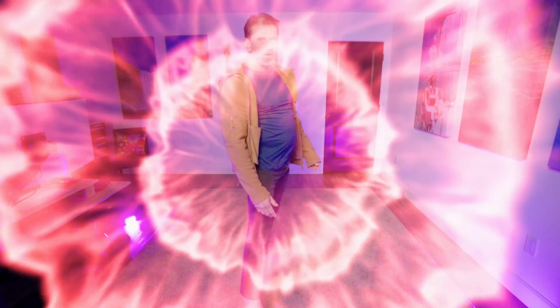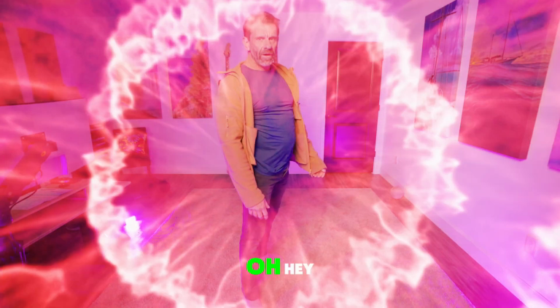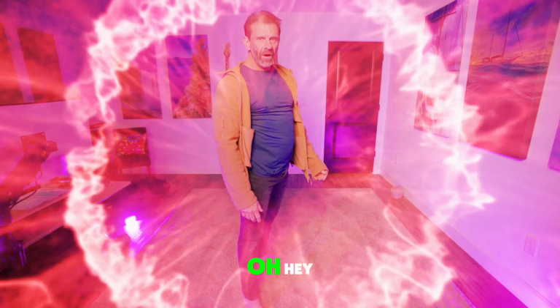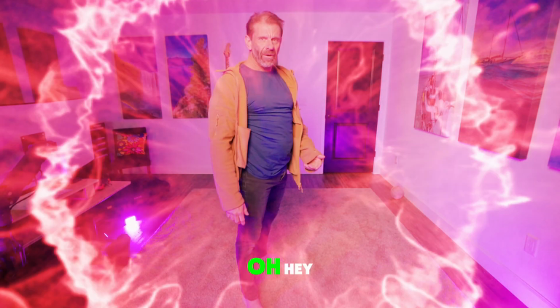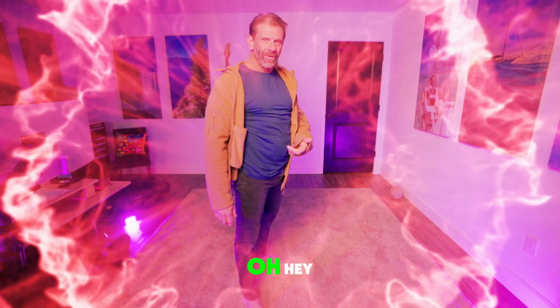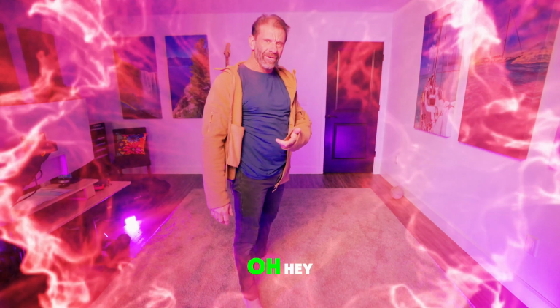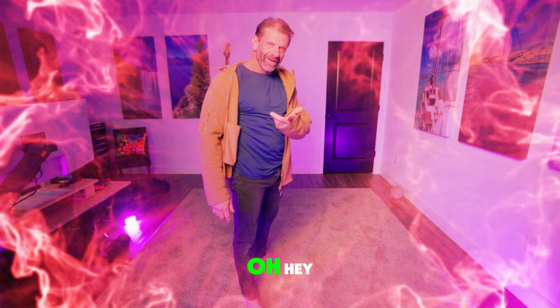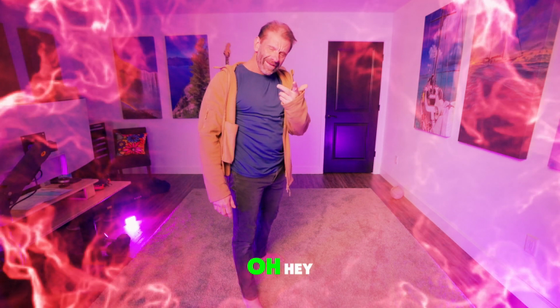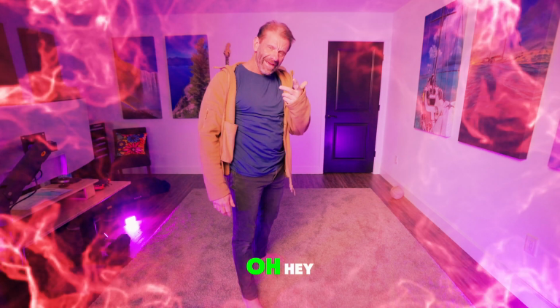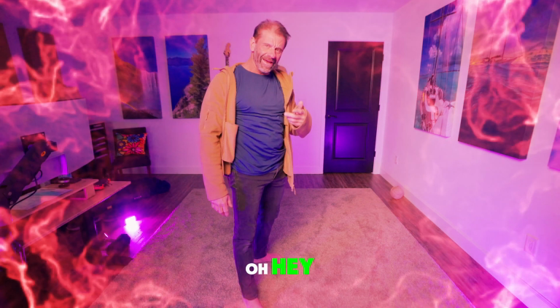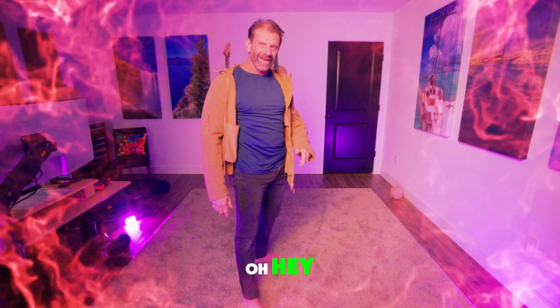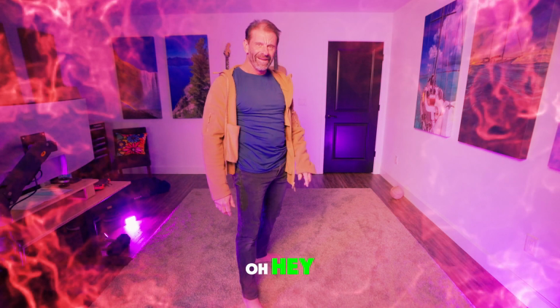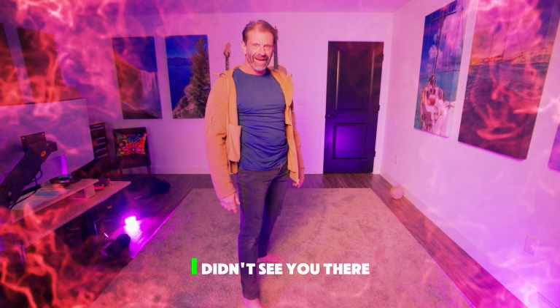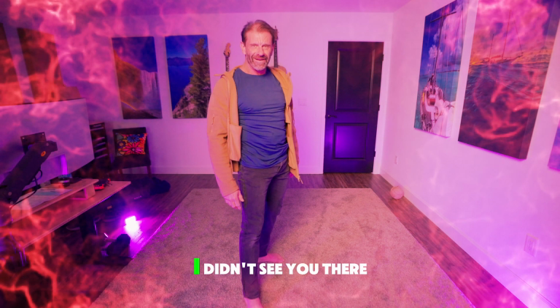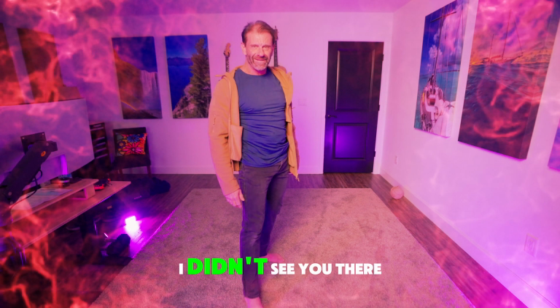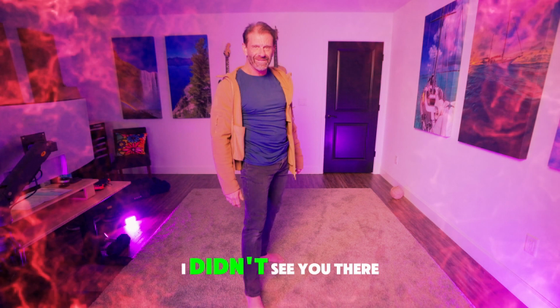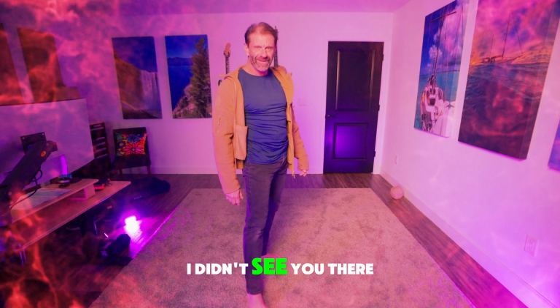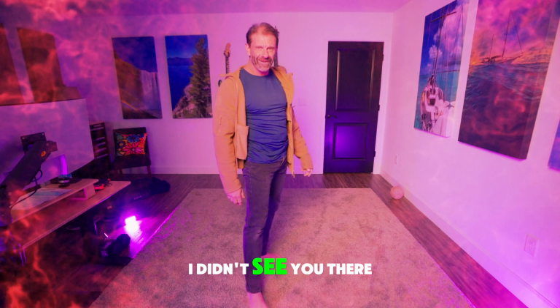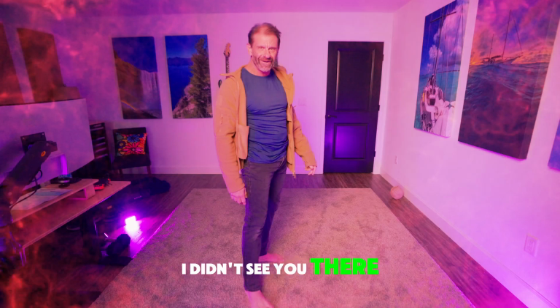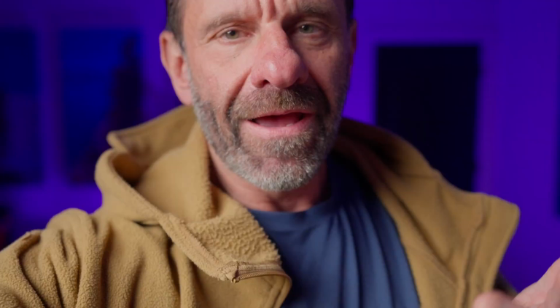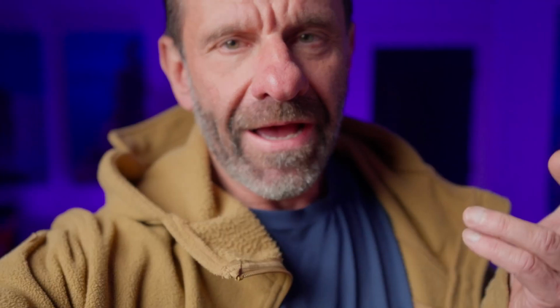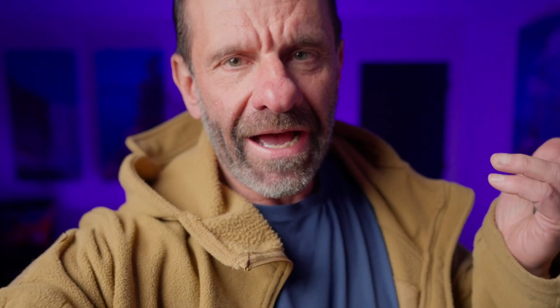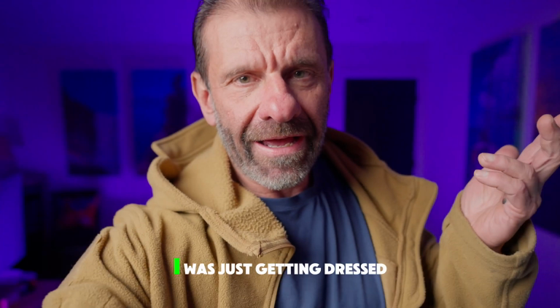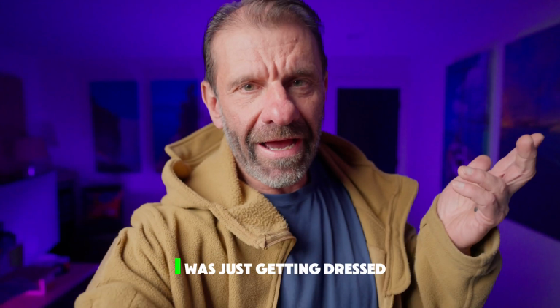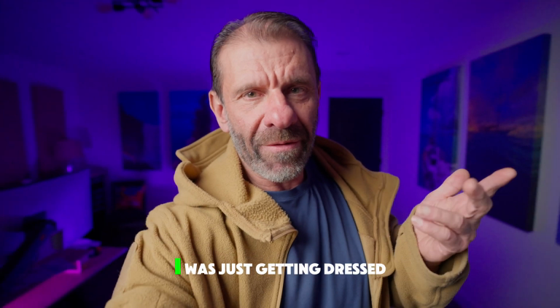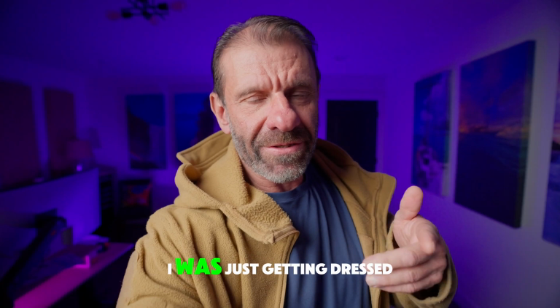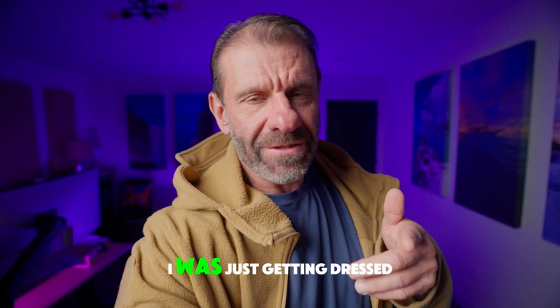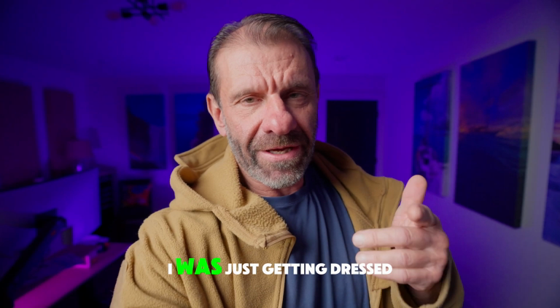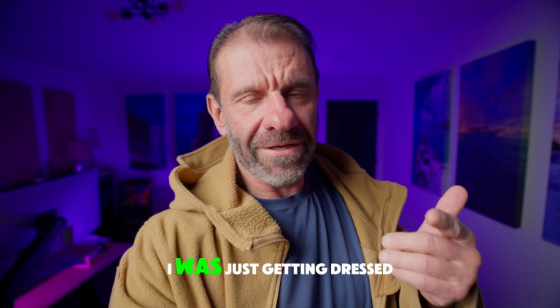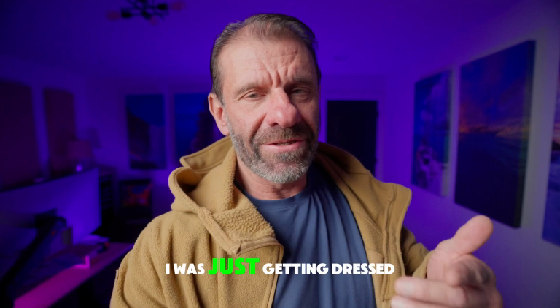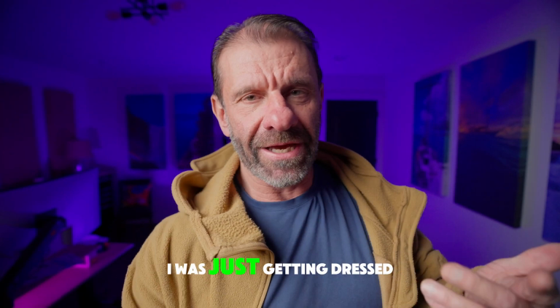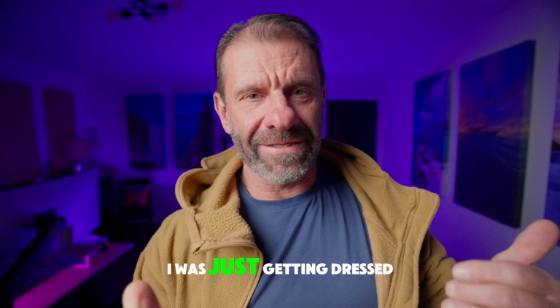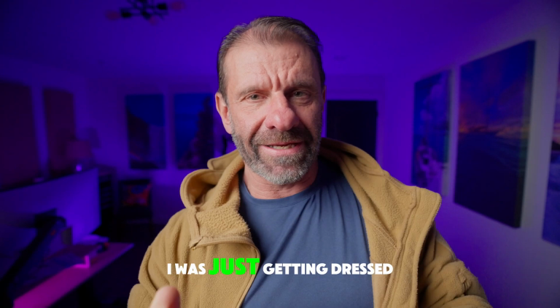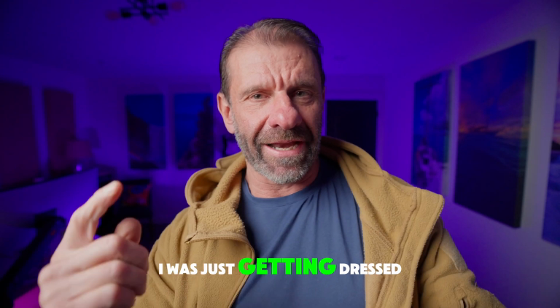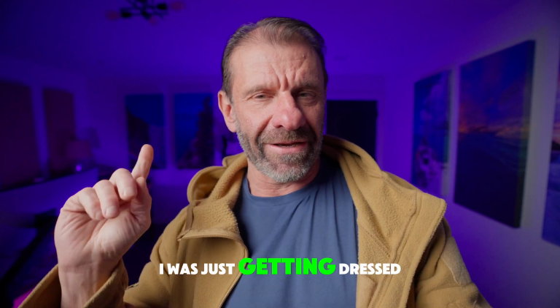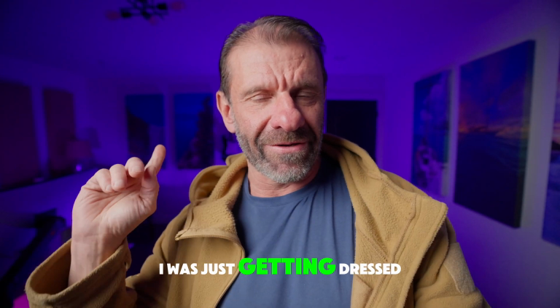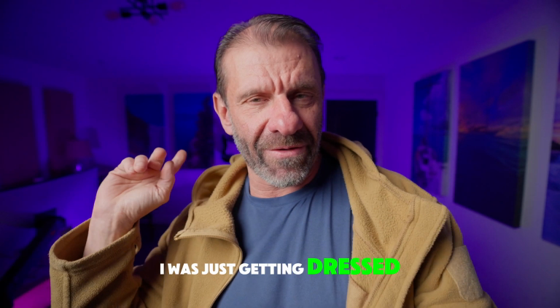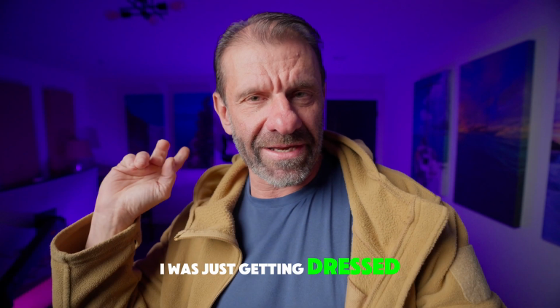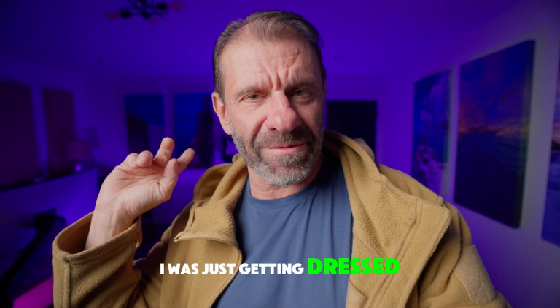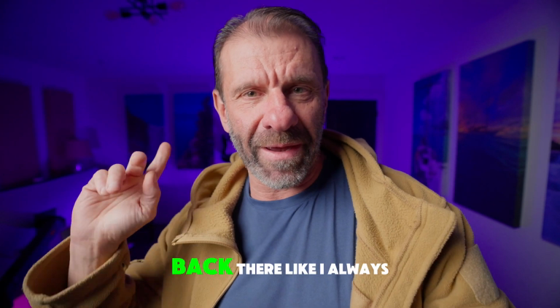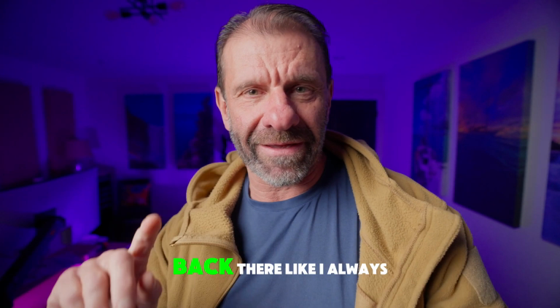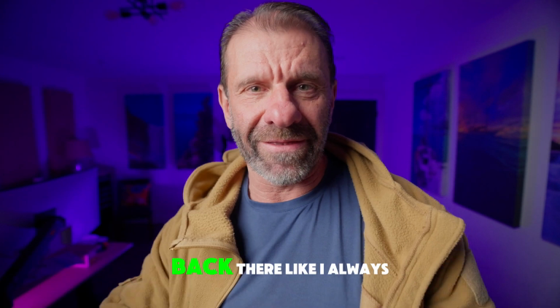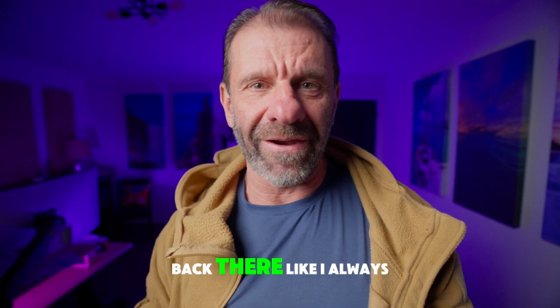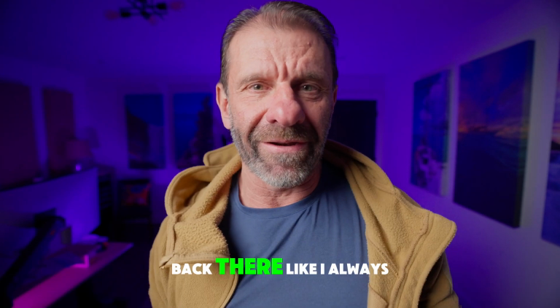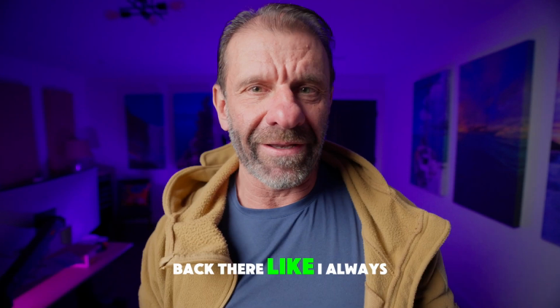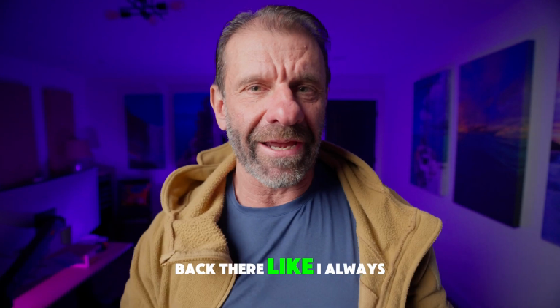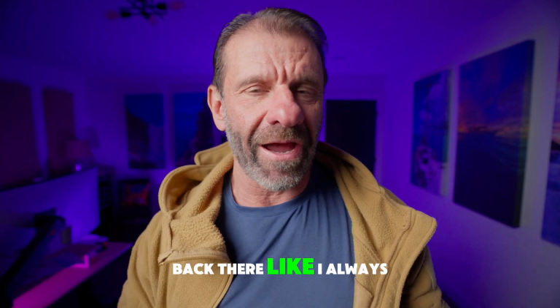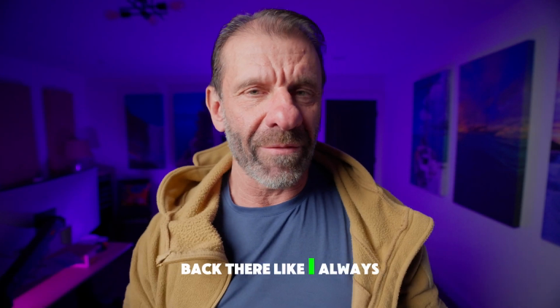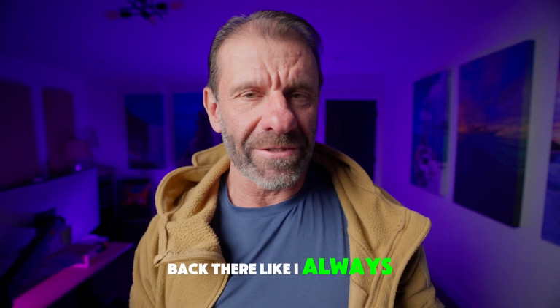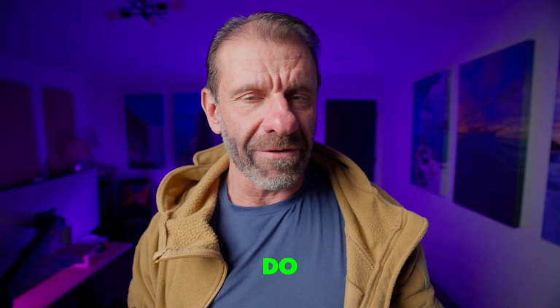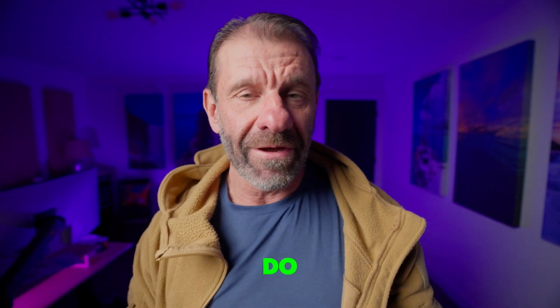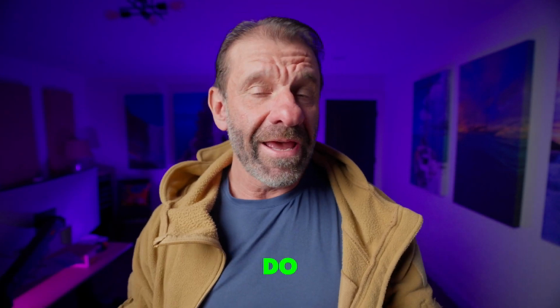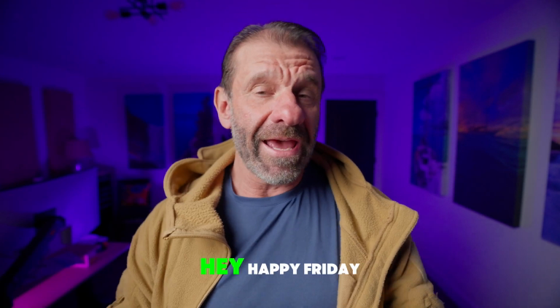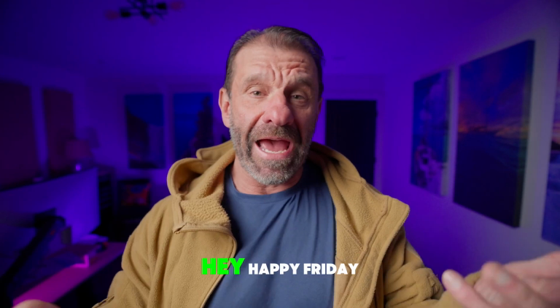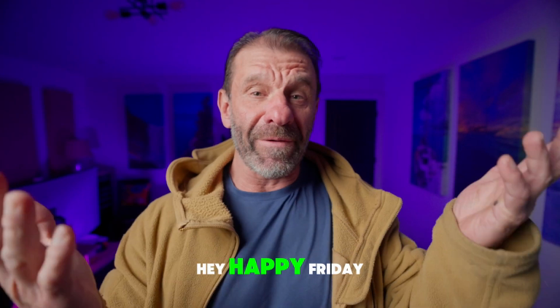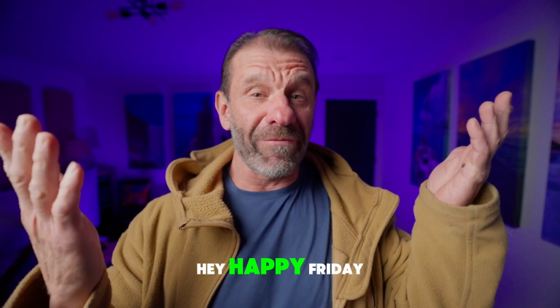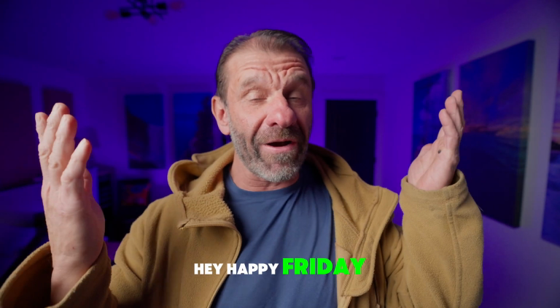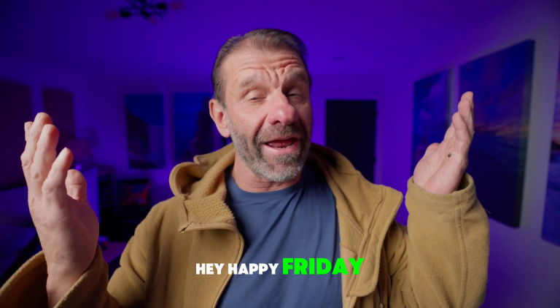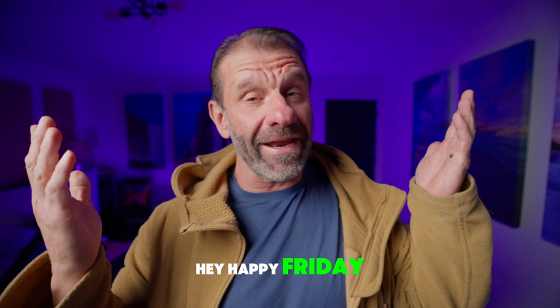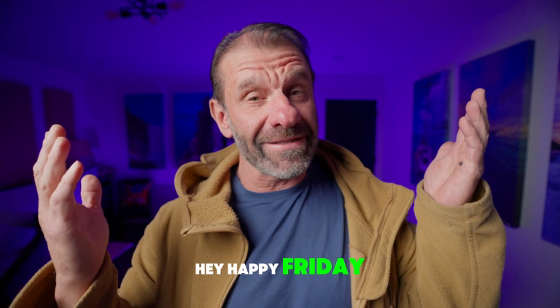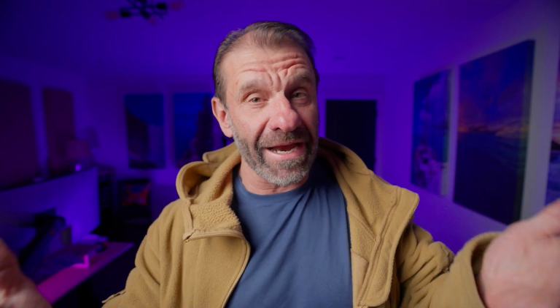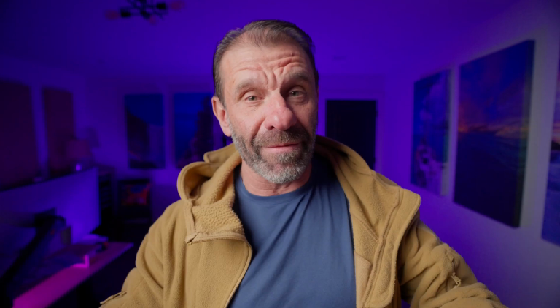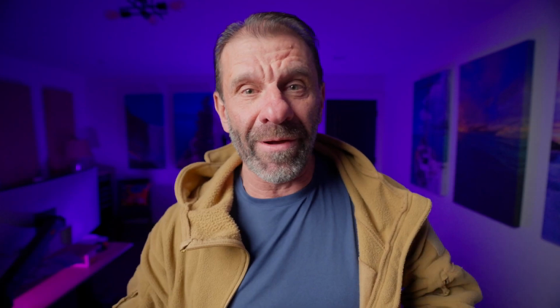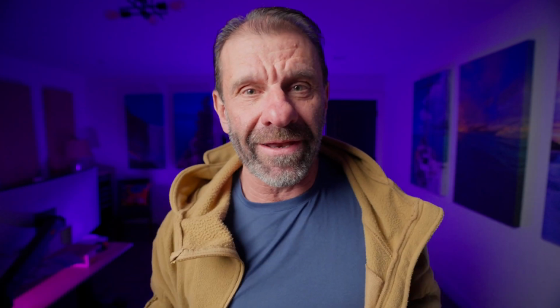Oh, hey, I didn't see you there. I was just getting dressed back there like I always do. Hey, happy Friday, Cyber Monday.